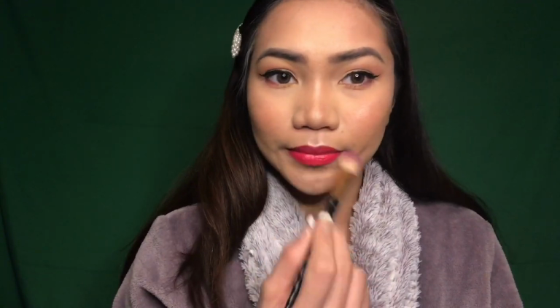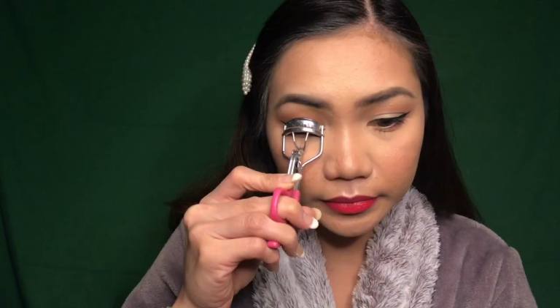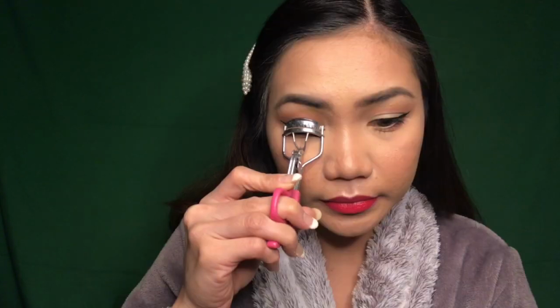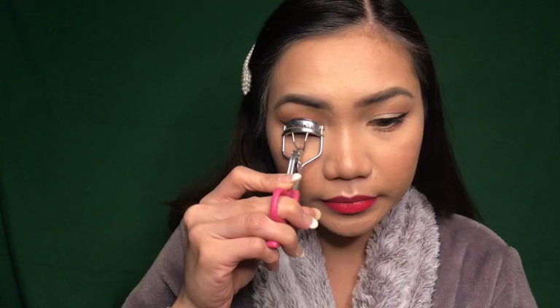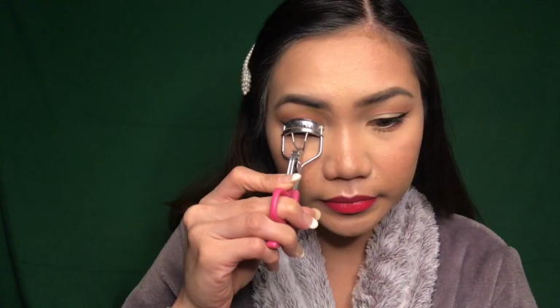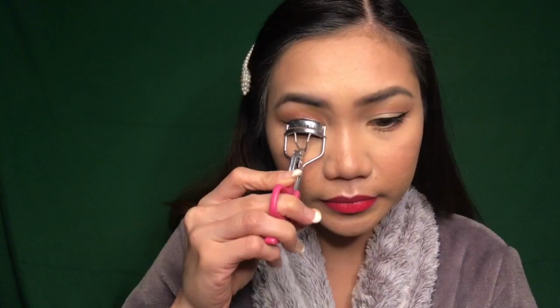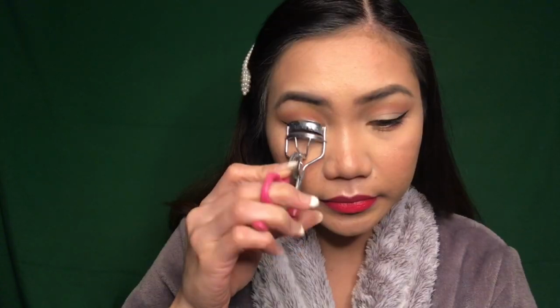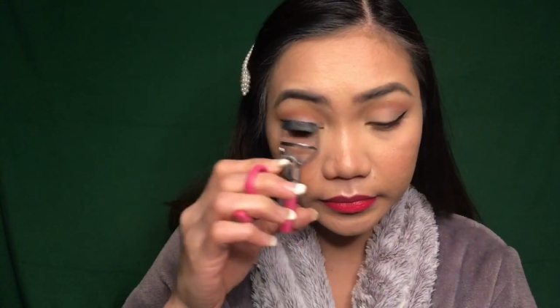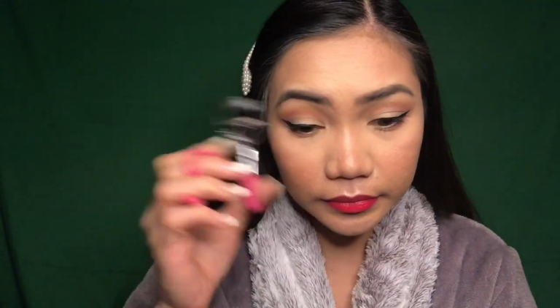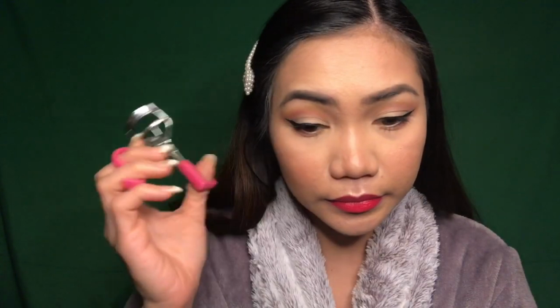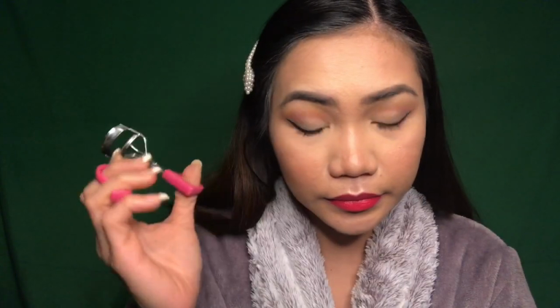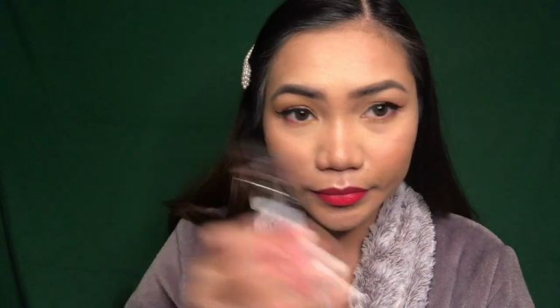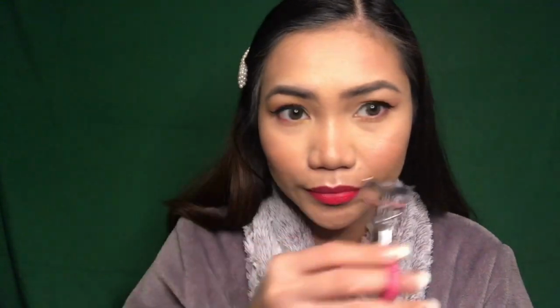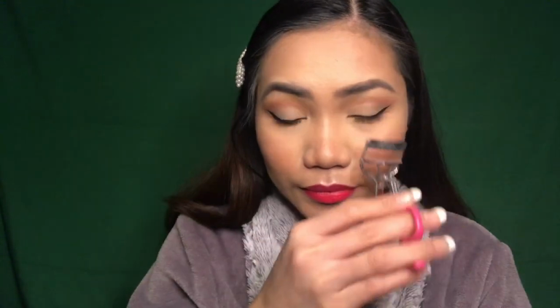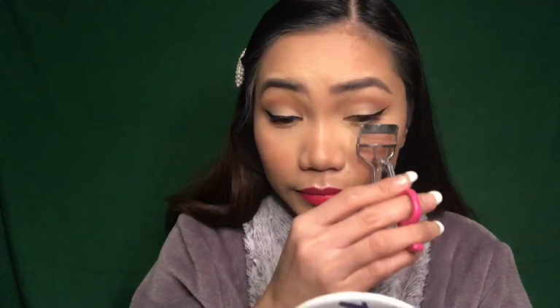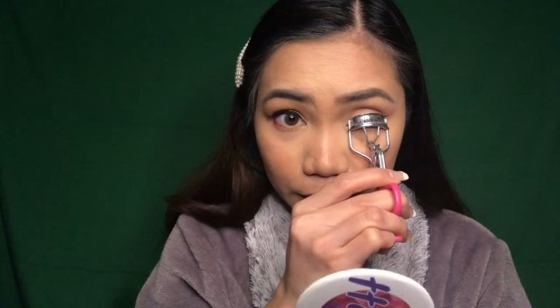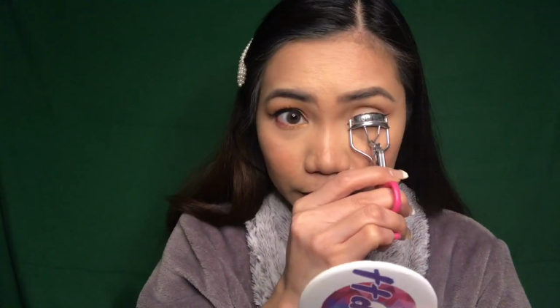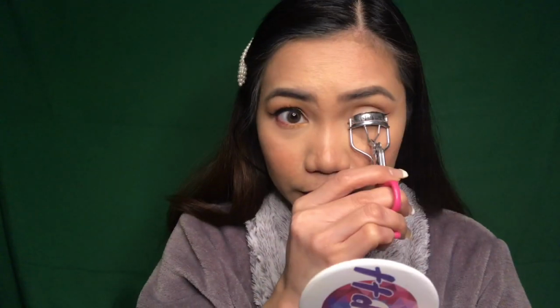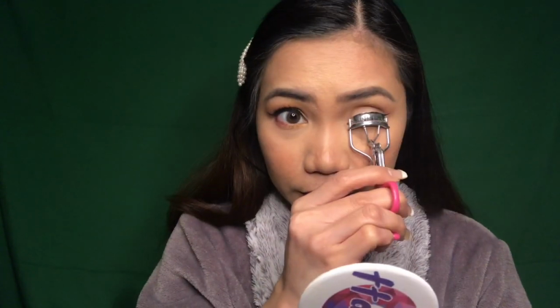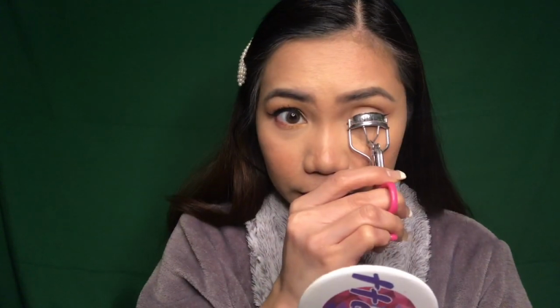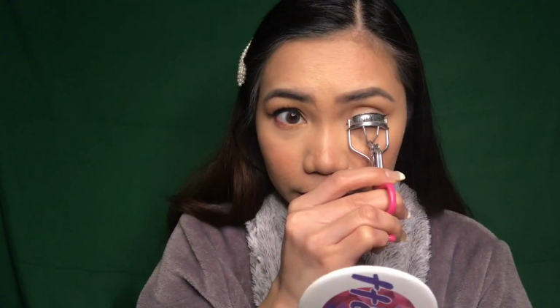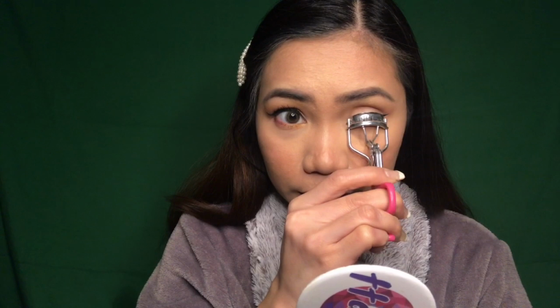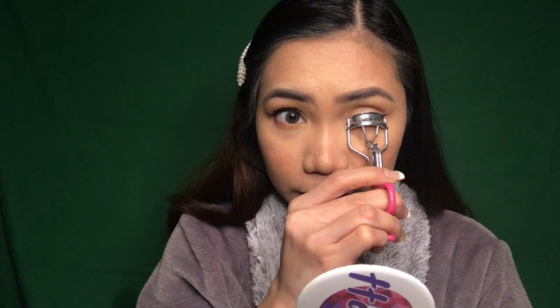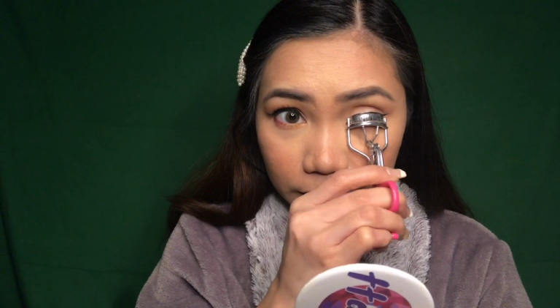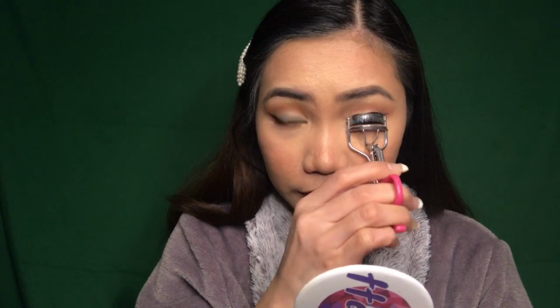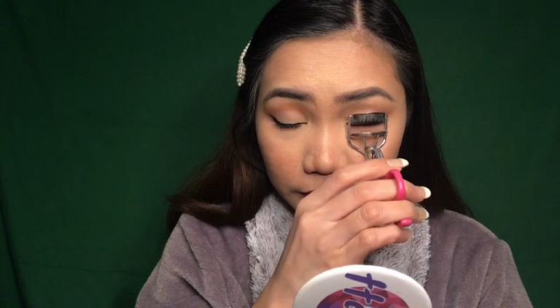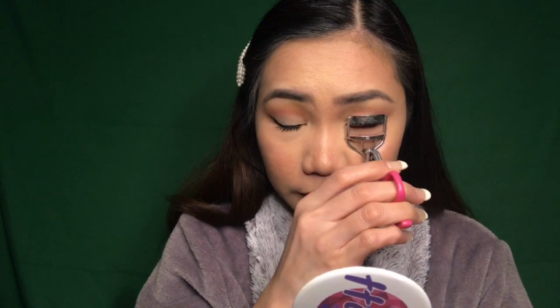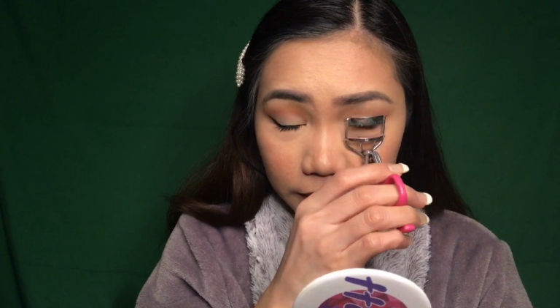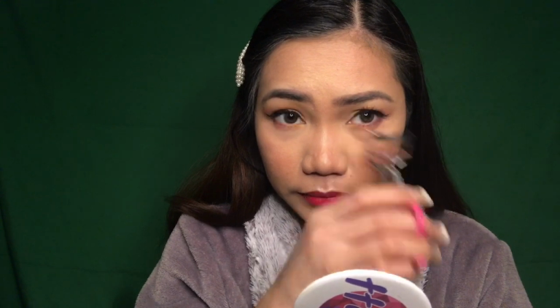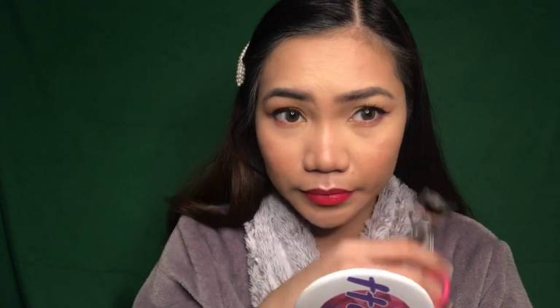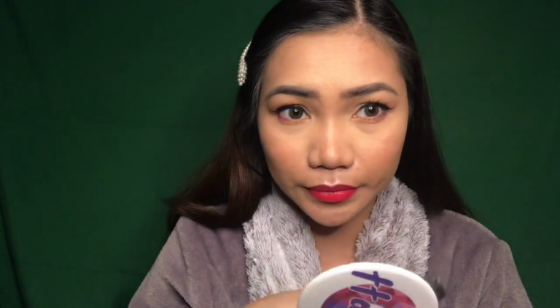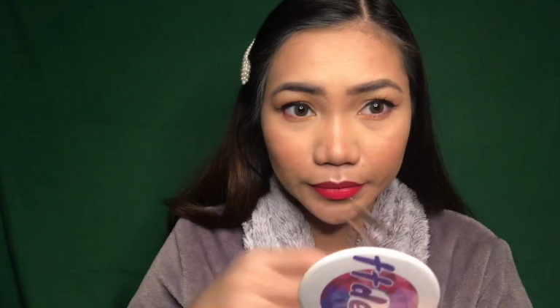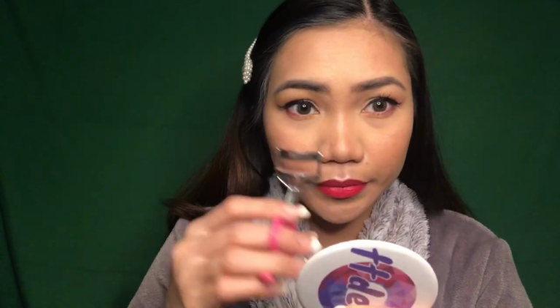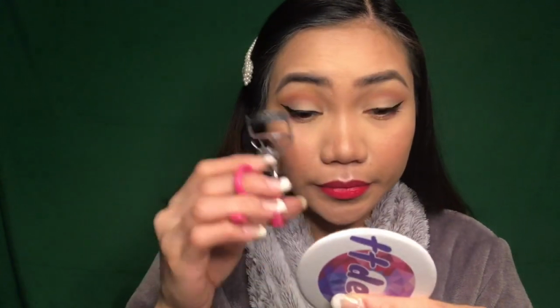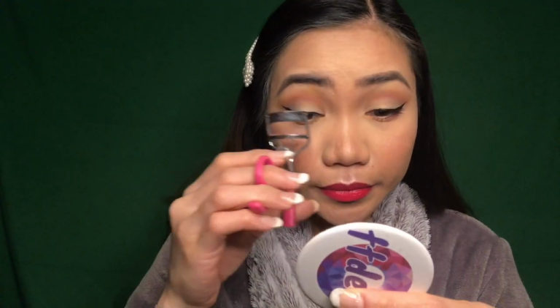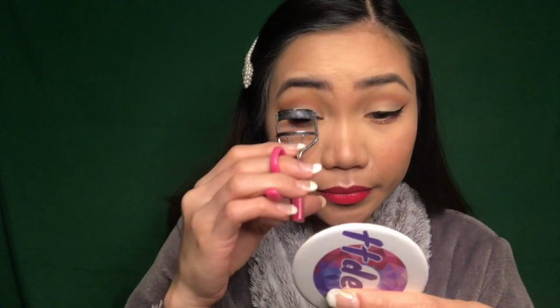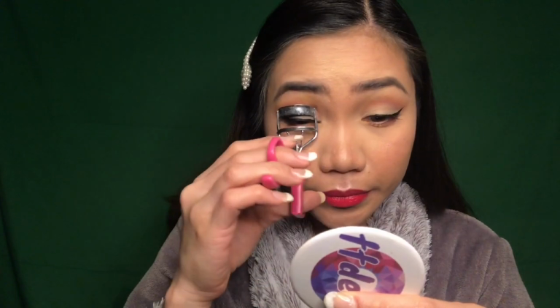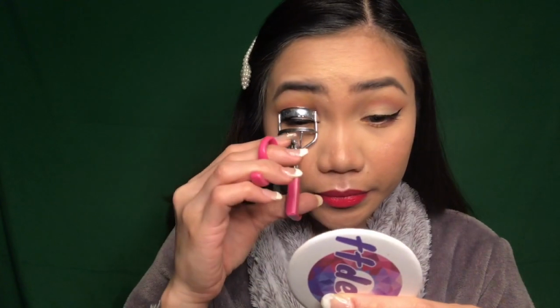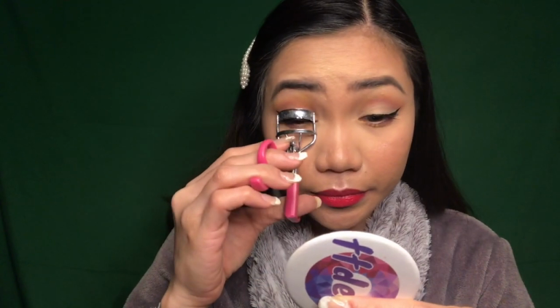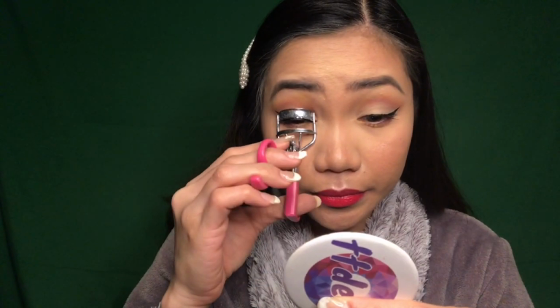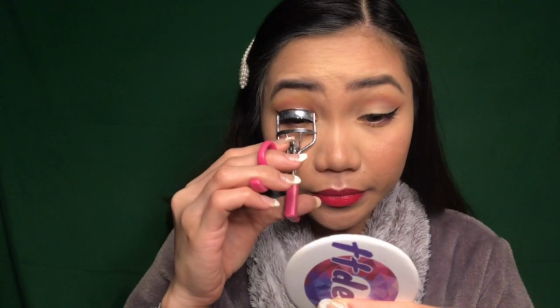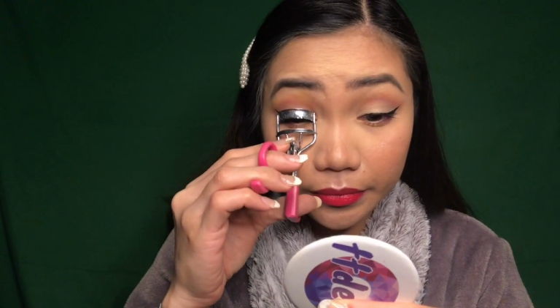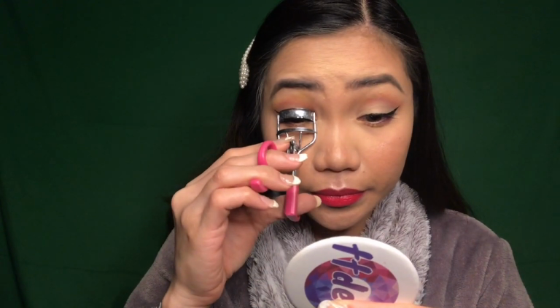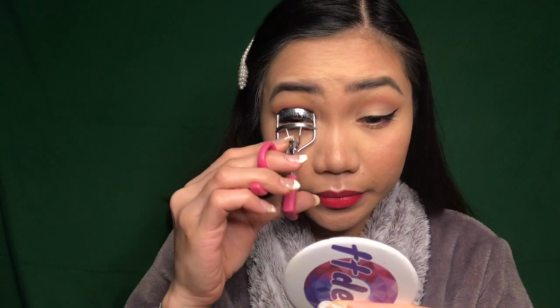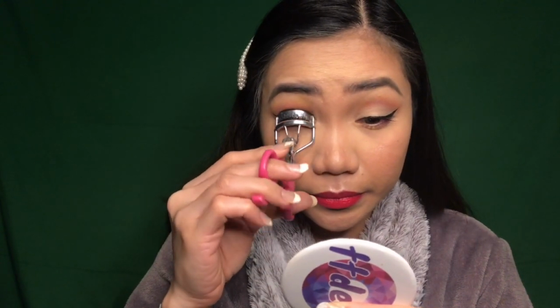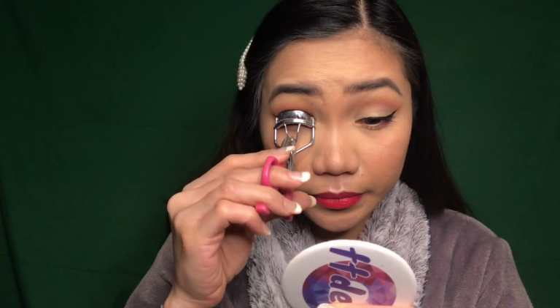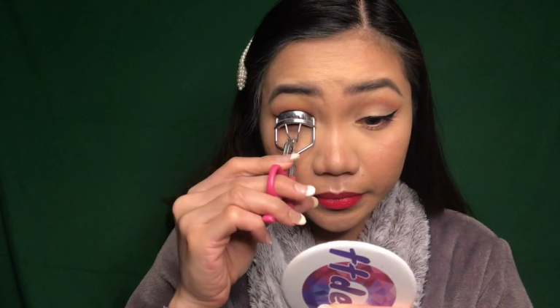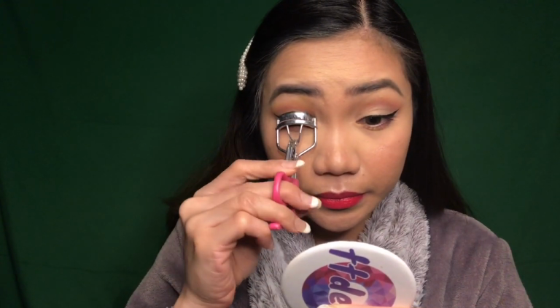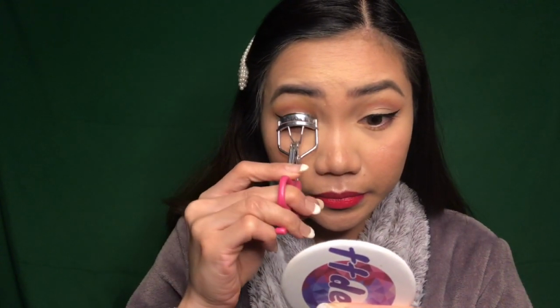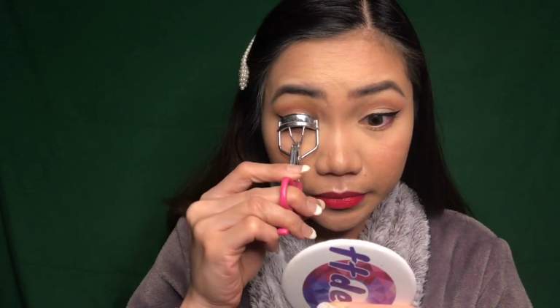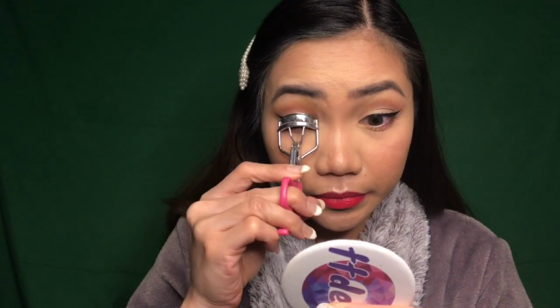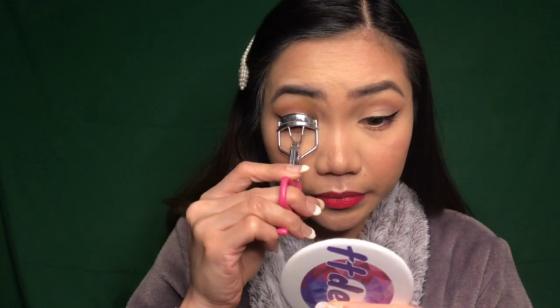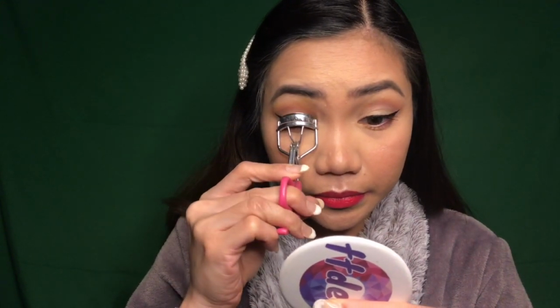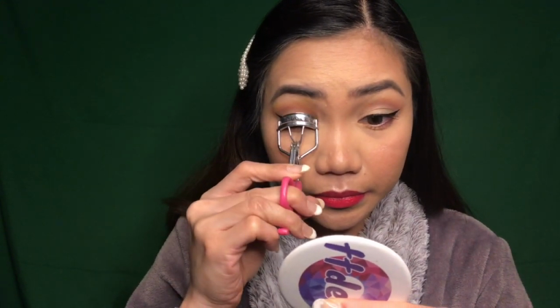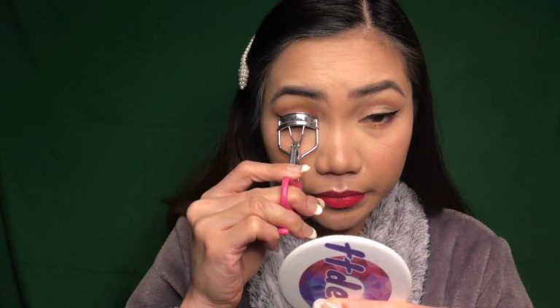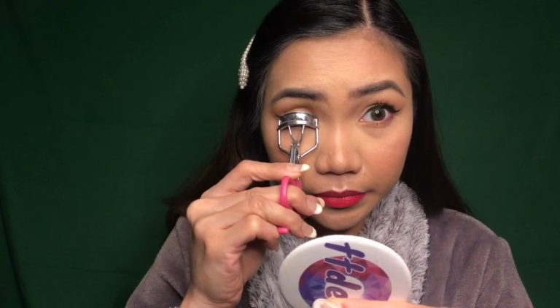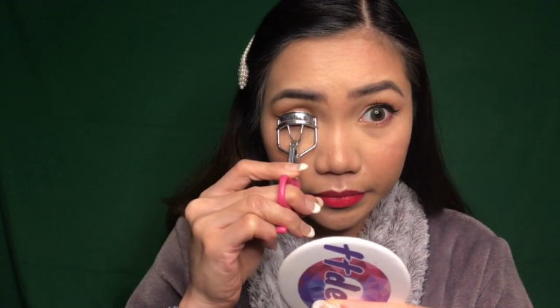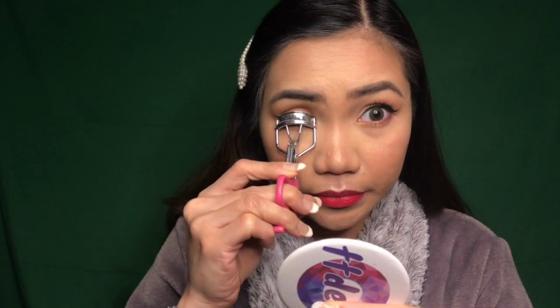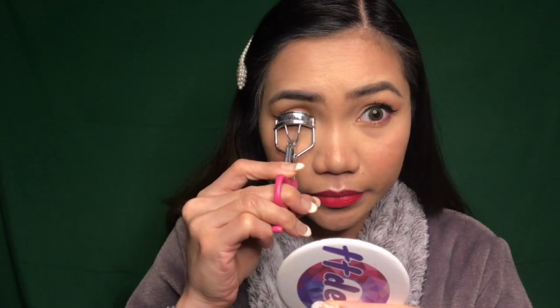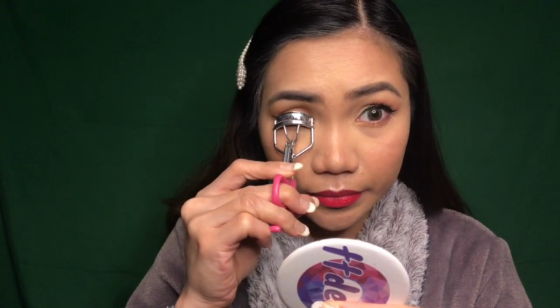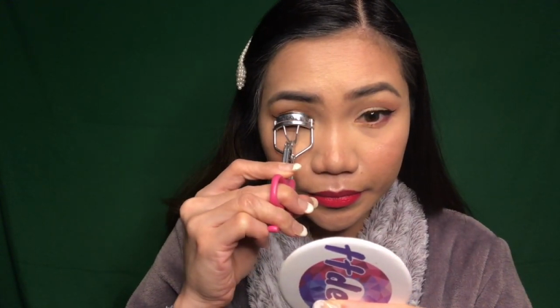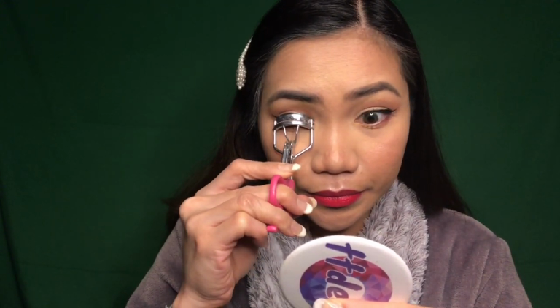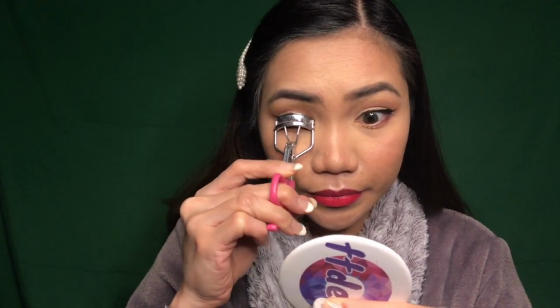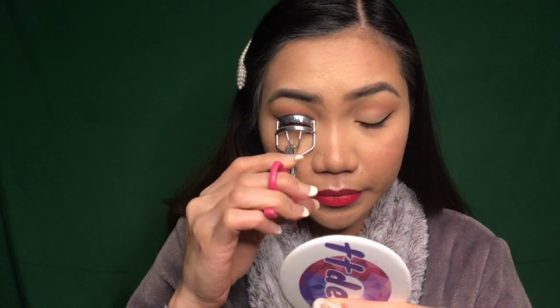Next, I am going to curl my eyelashes using this curler.